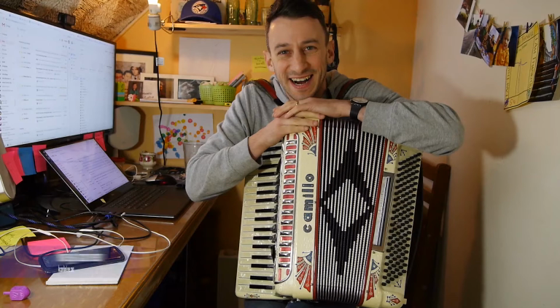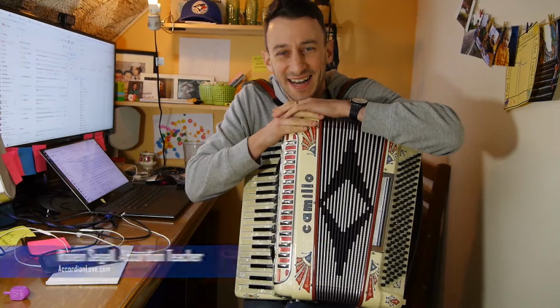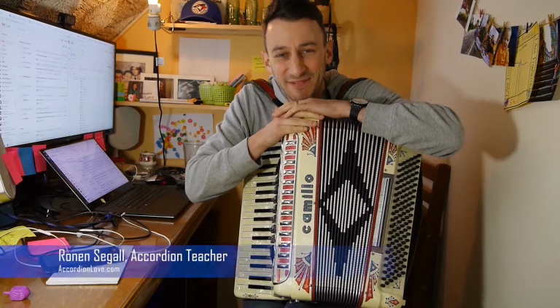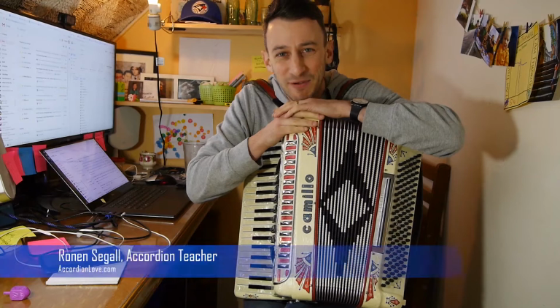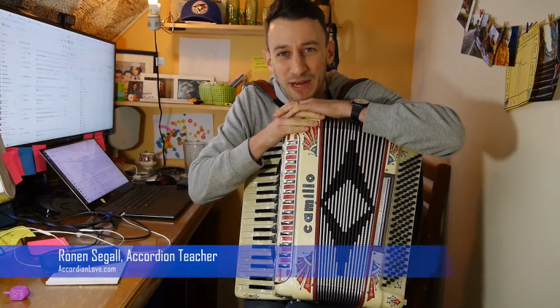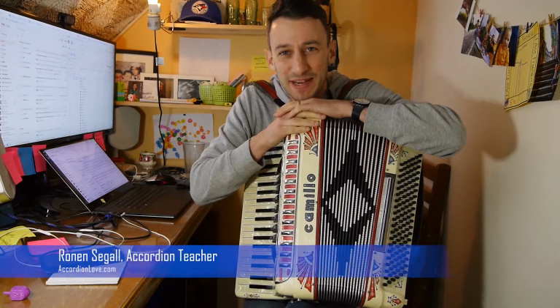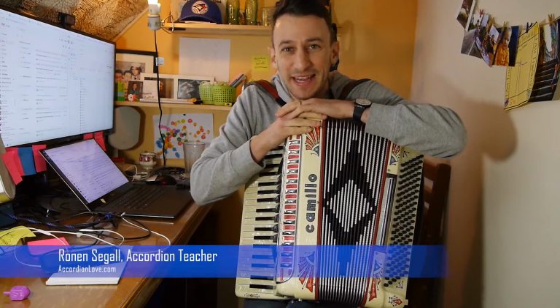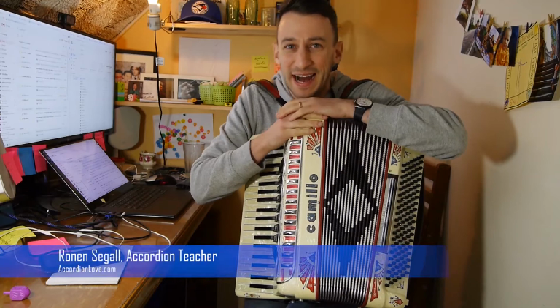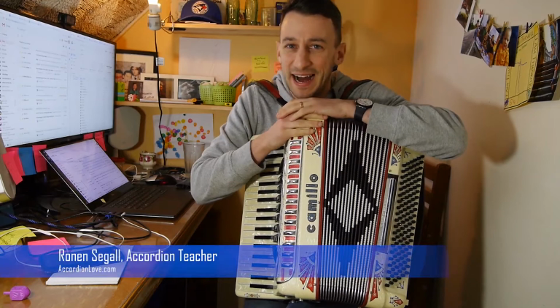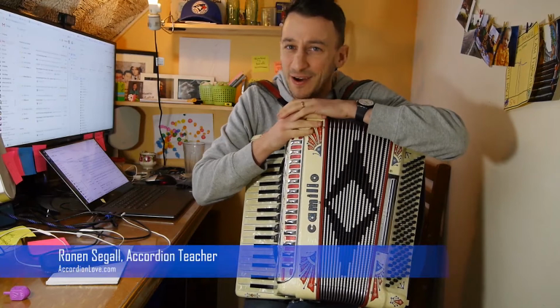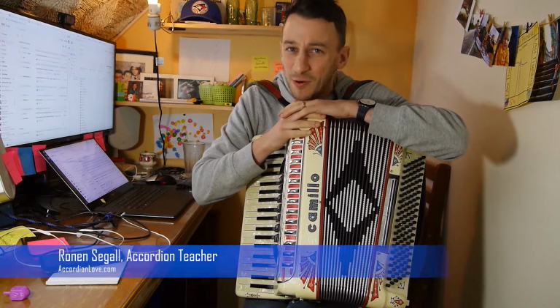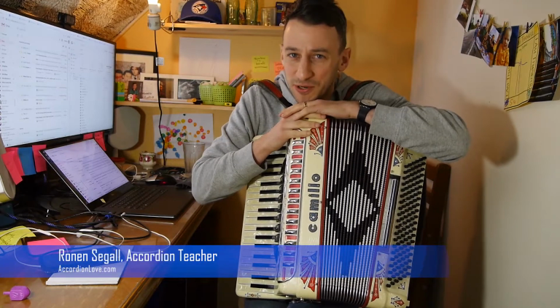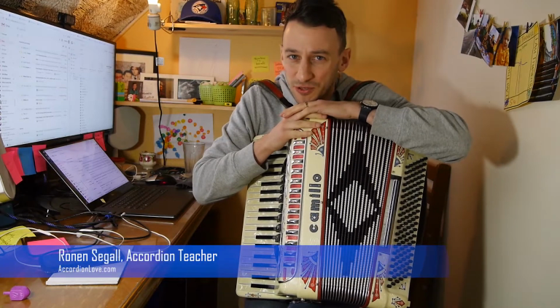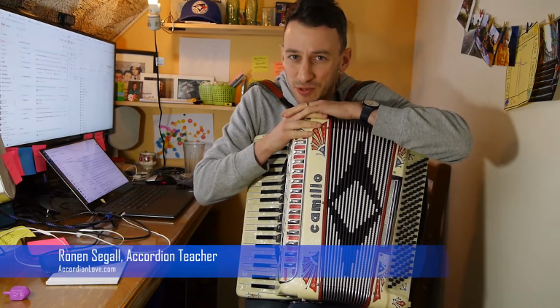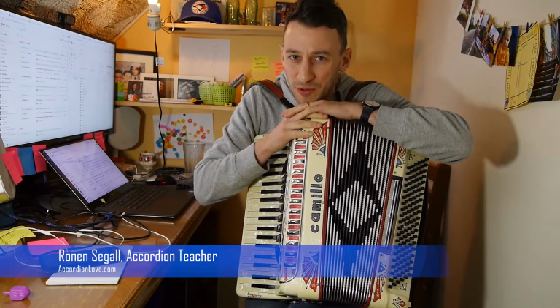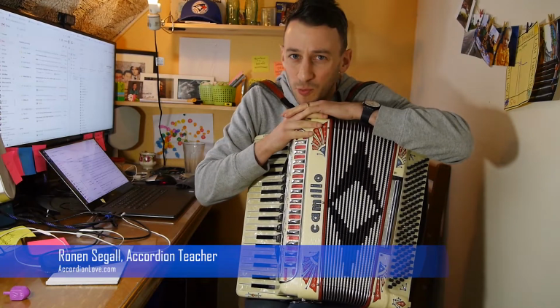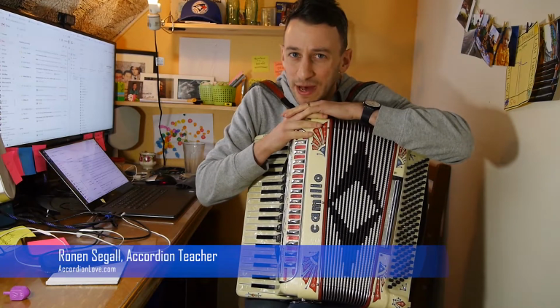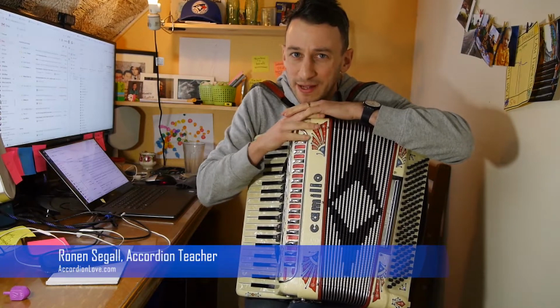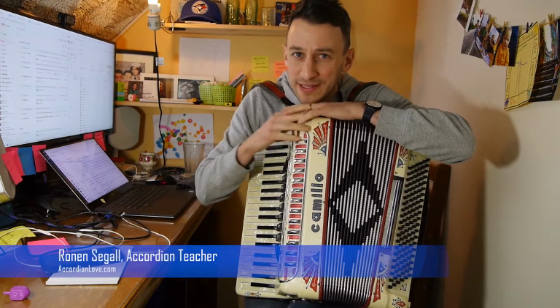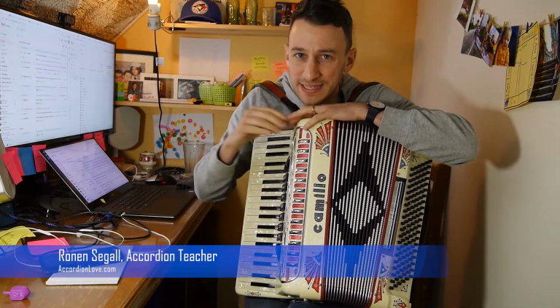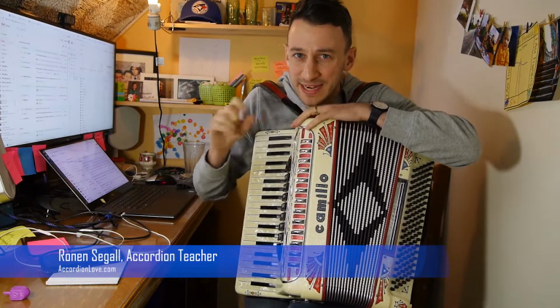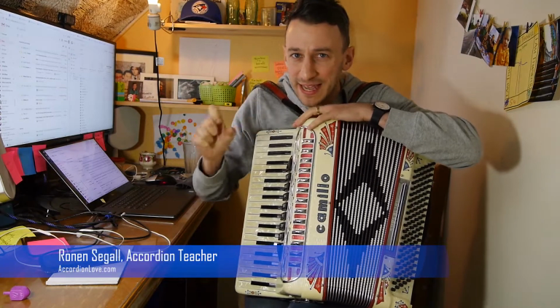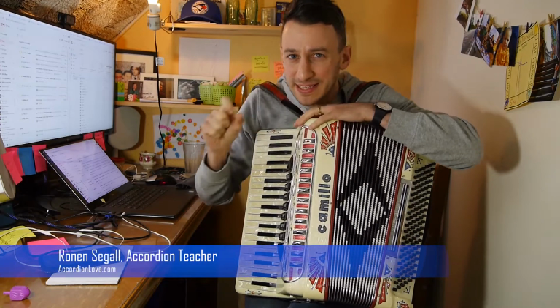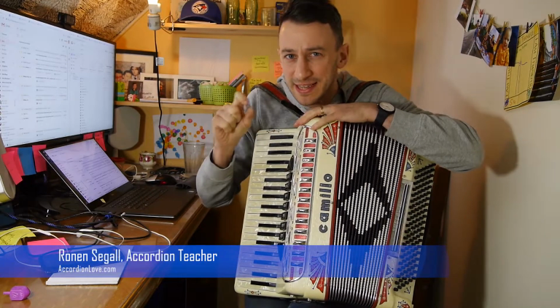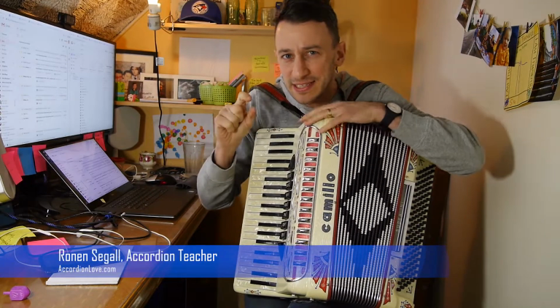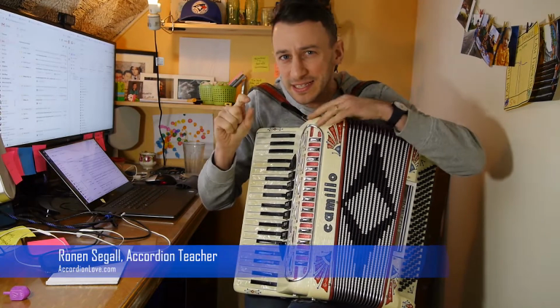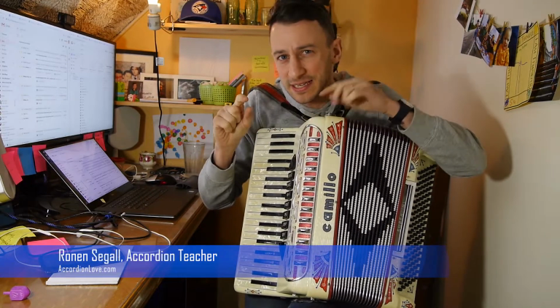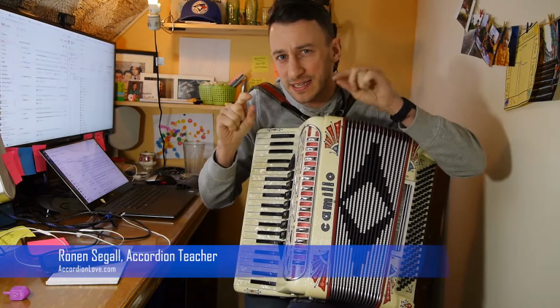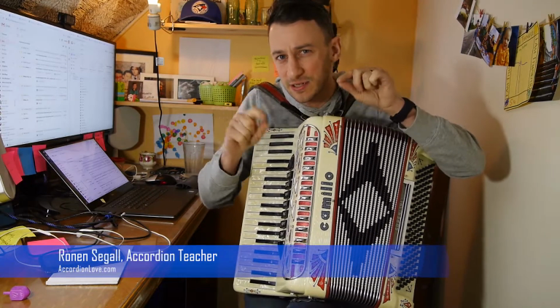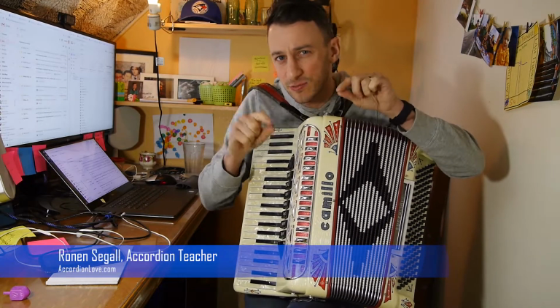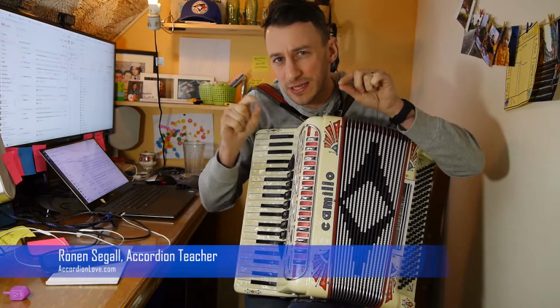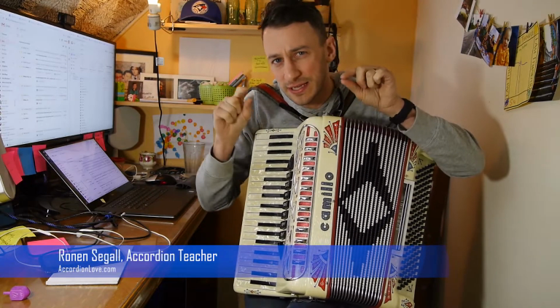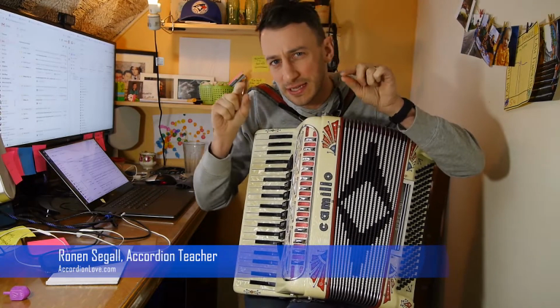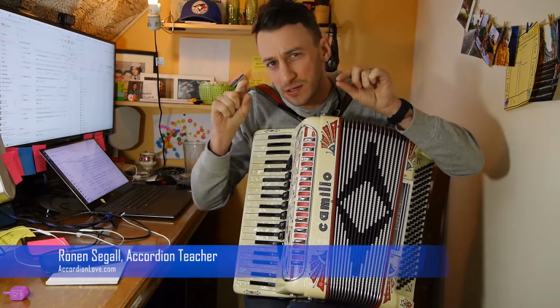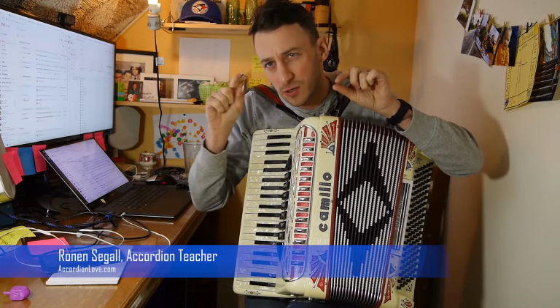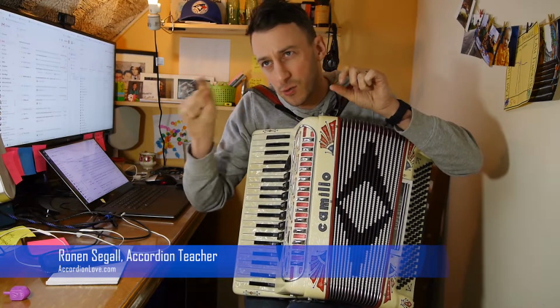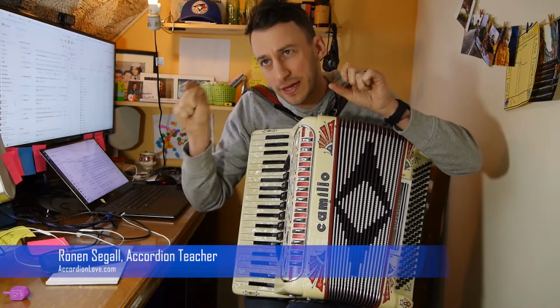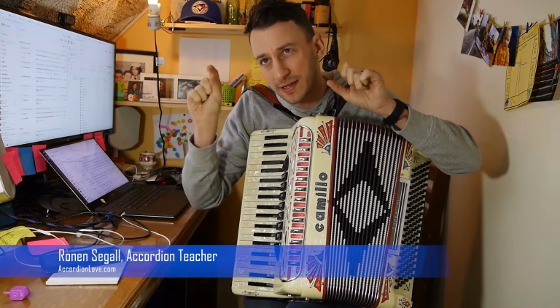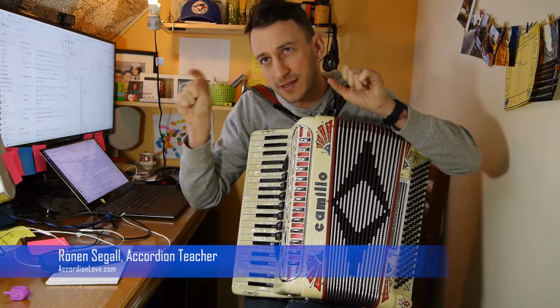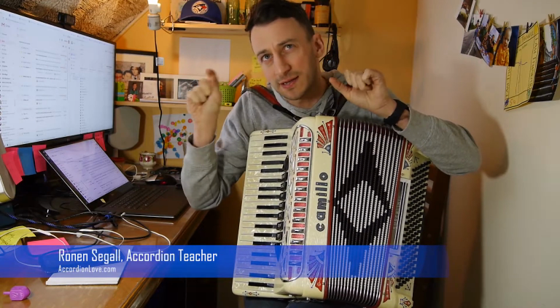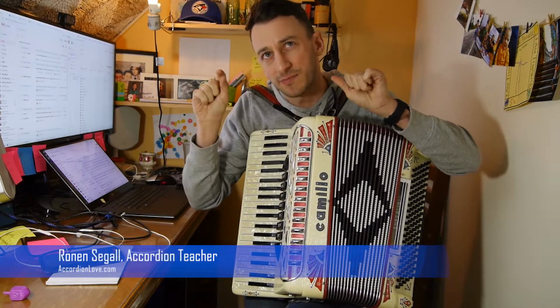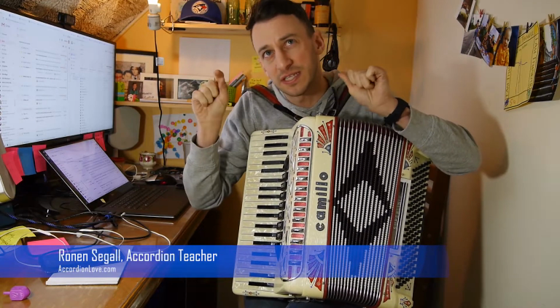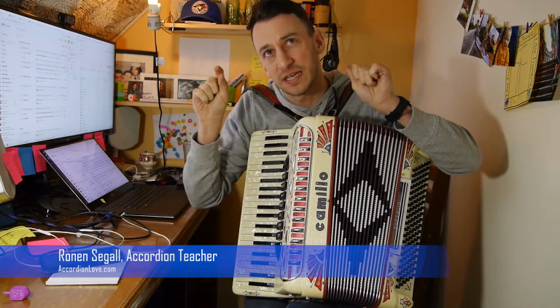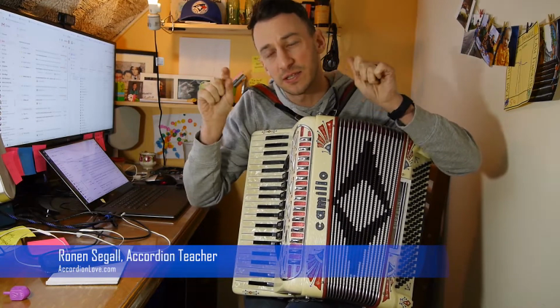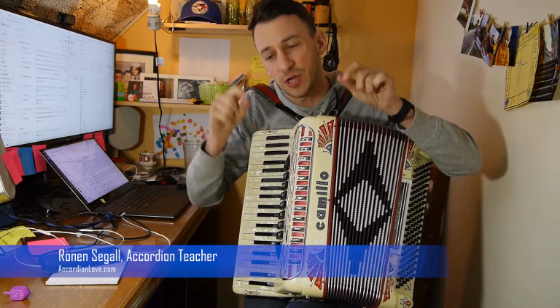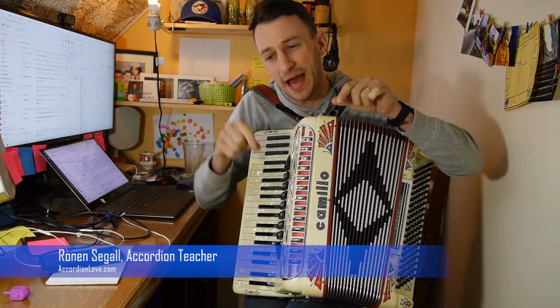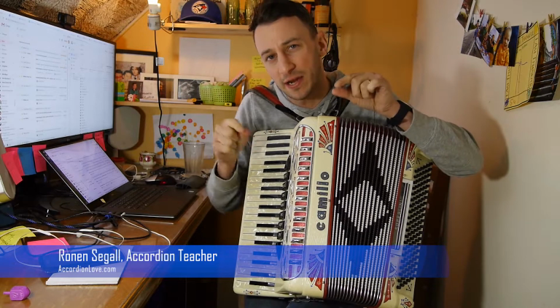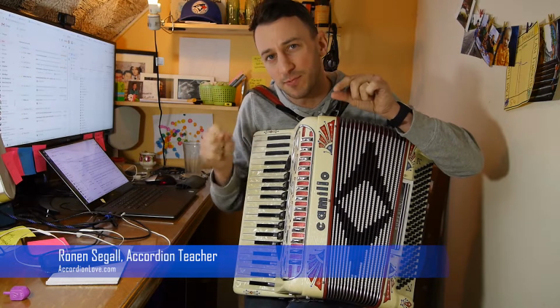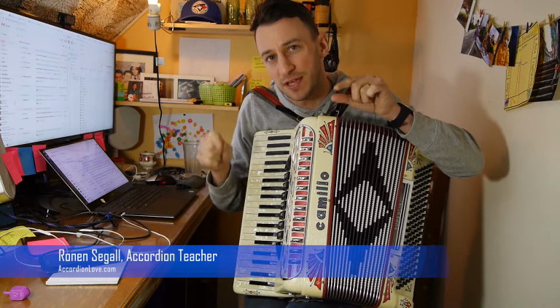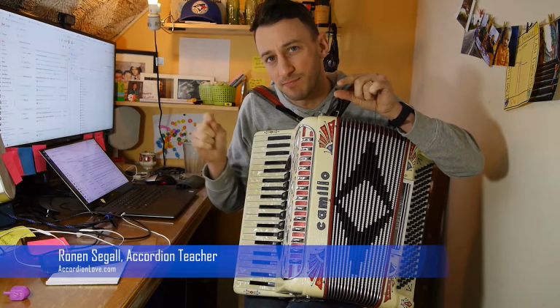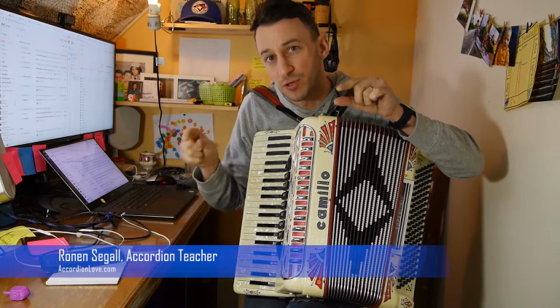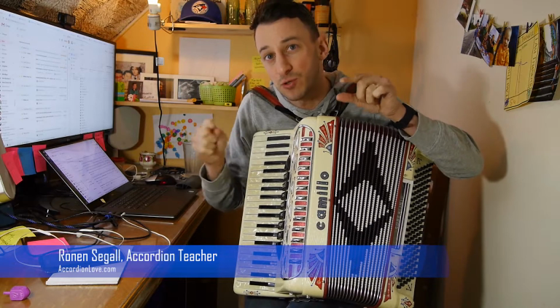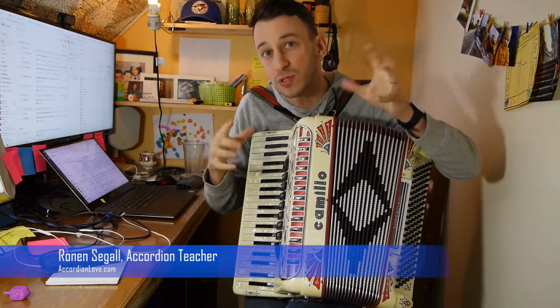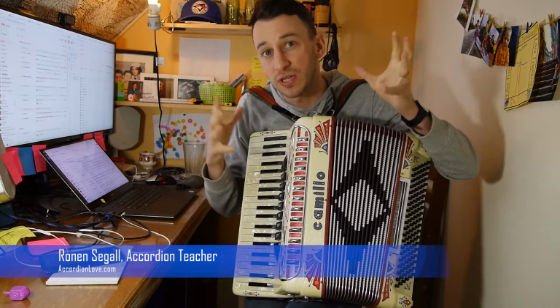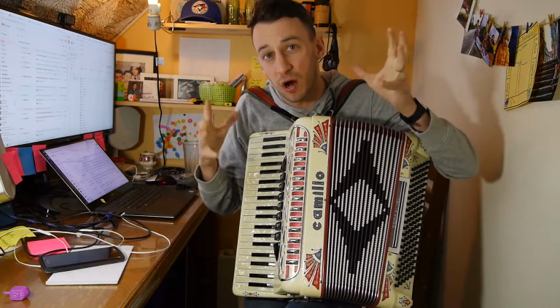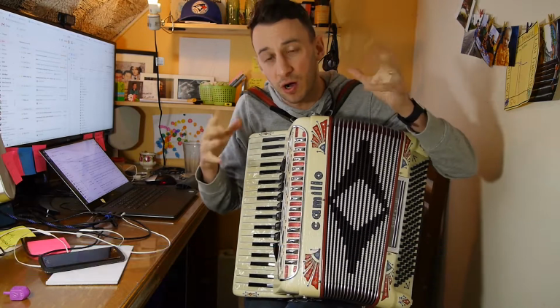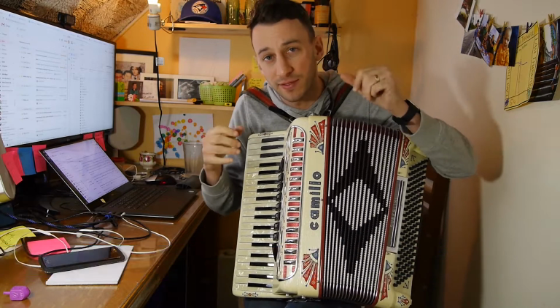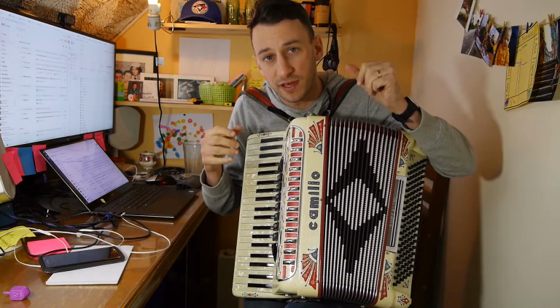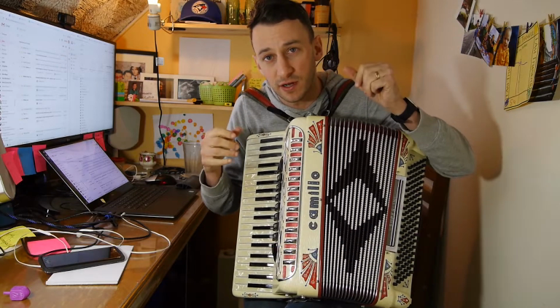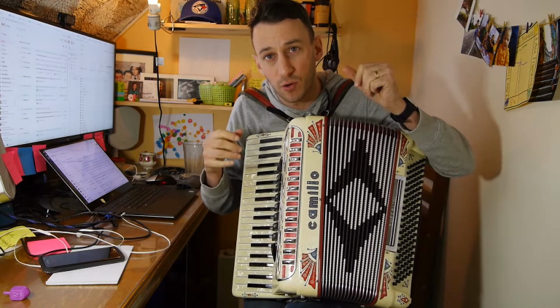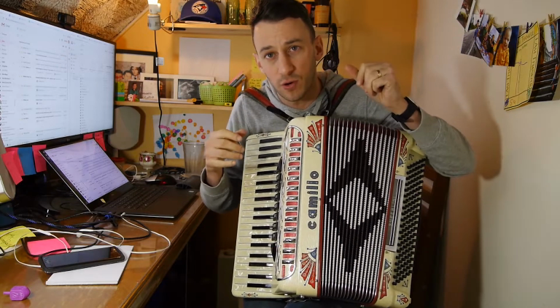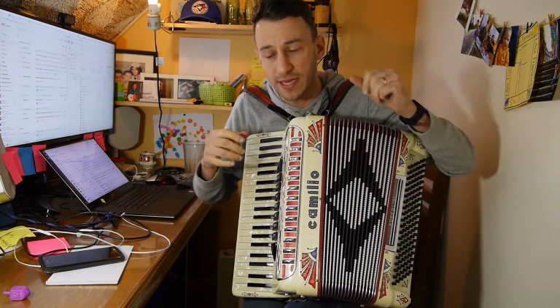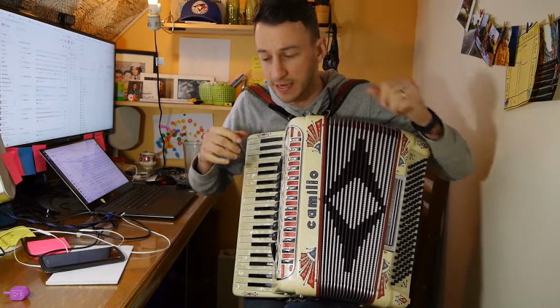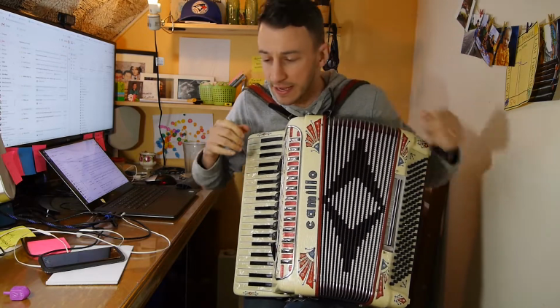Hi everyone! I hope you're doing well. Today's lesson is a really quick glimpse into how to play blues on the accordion.